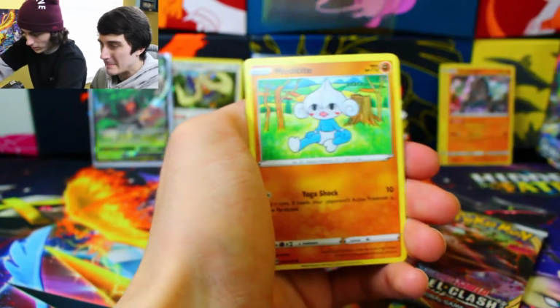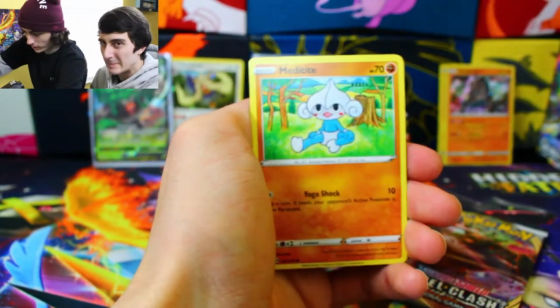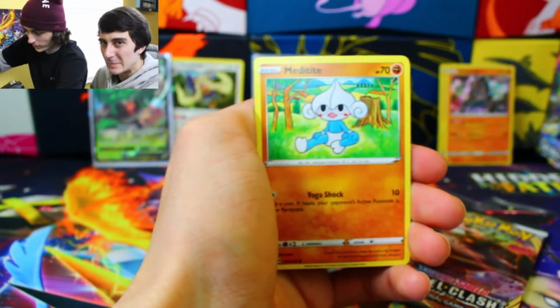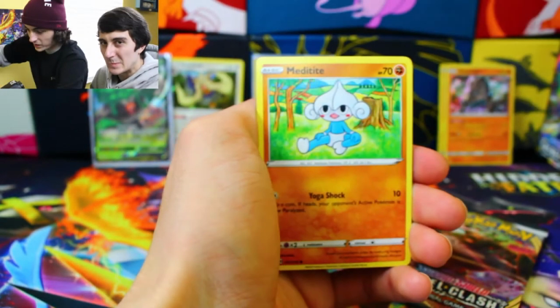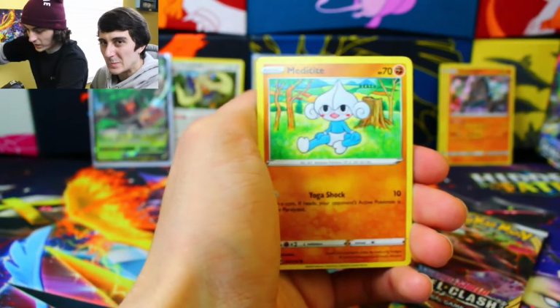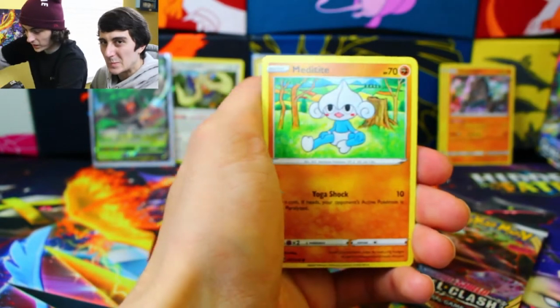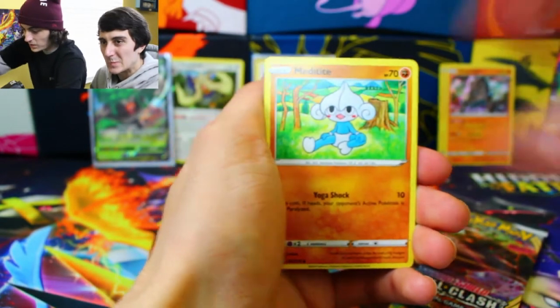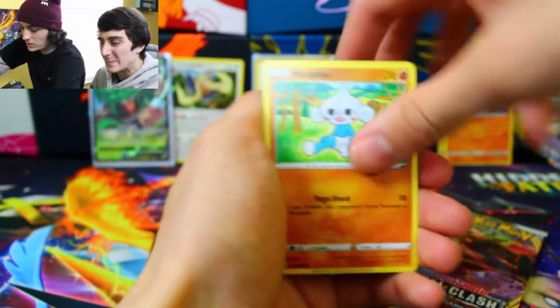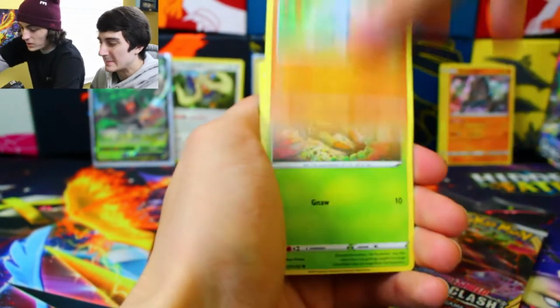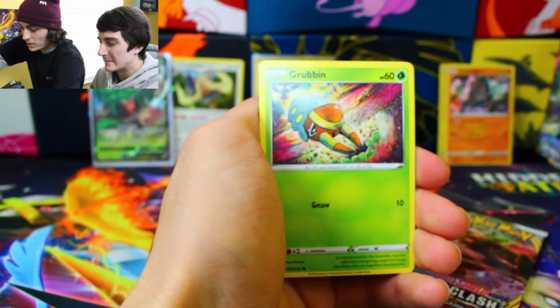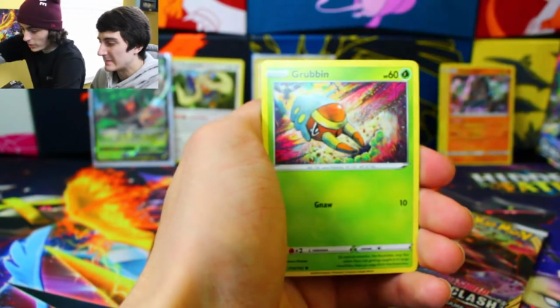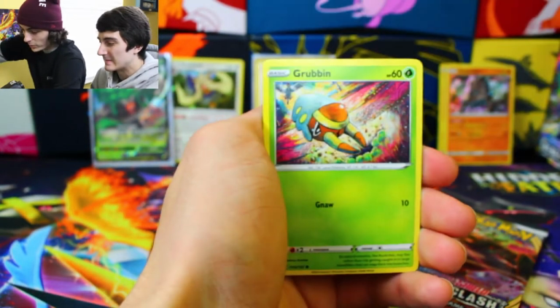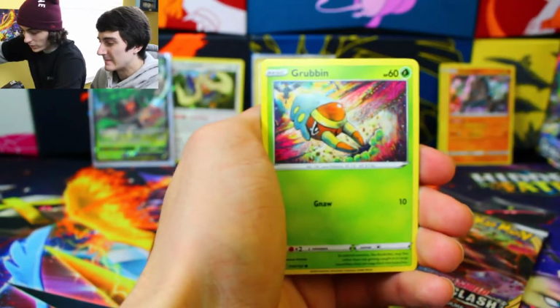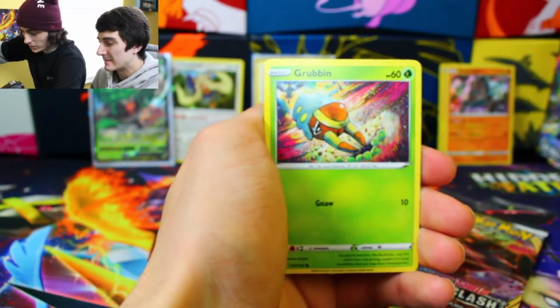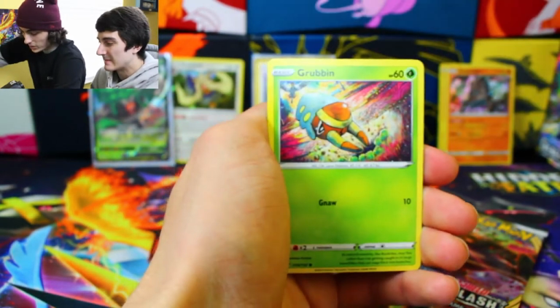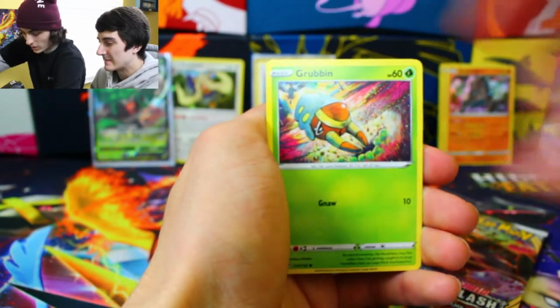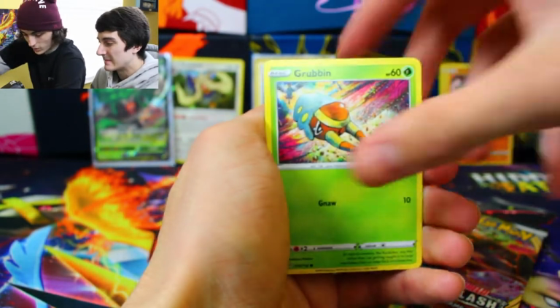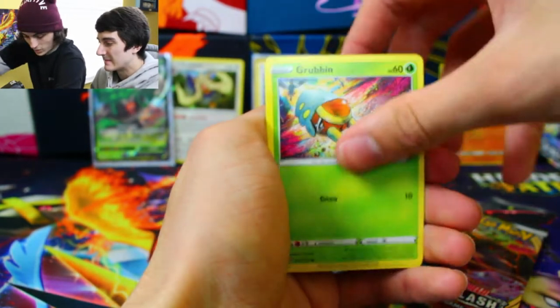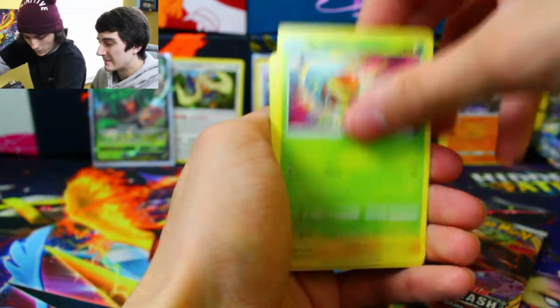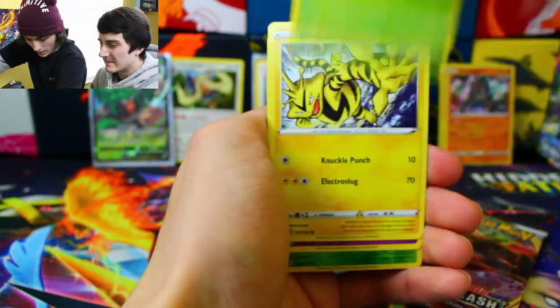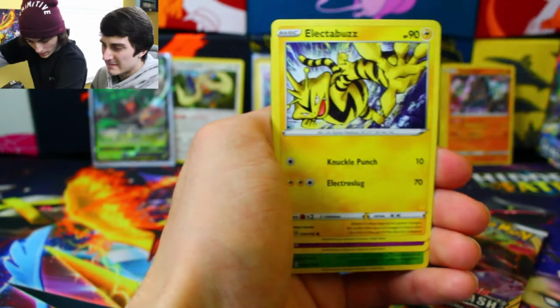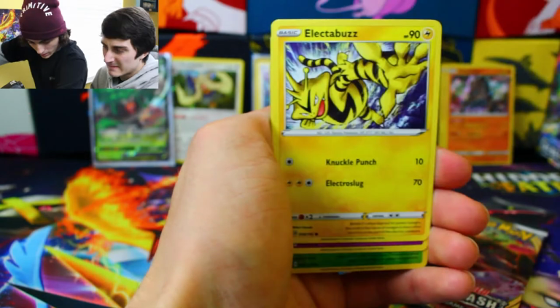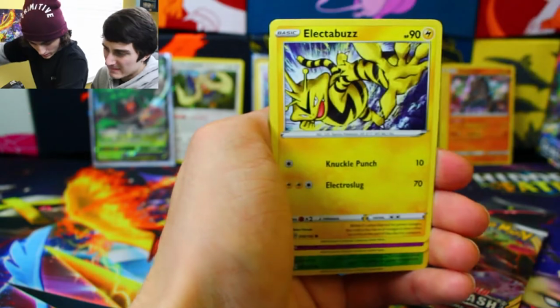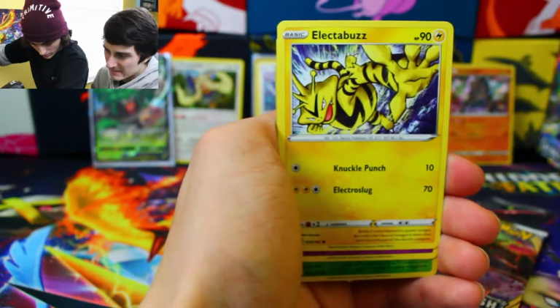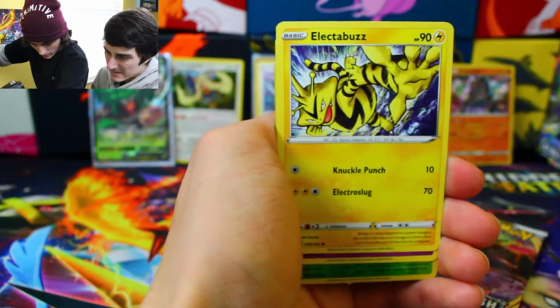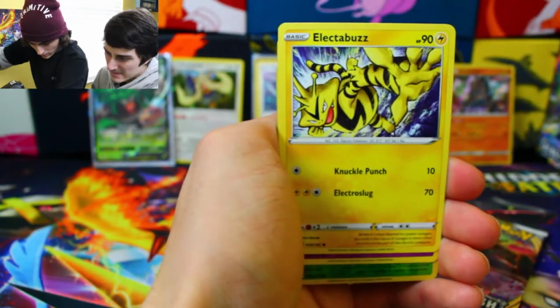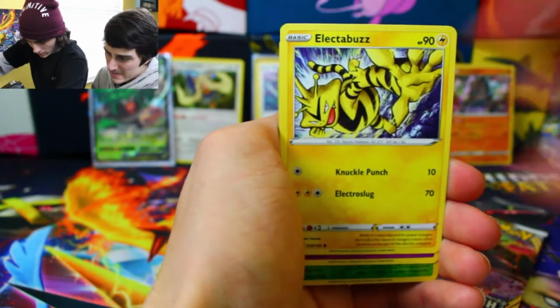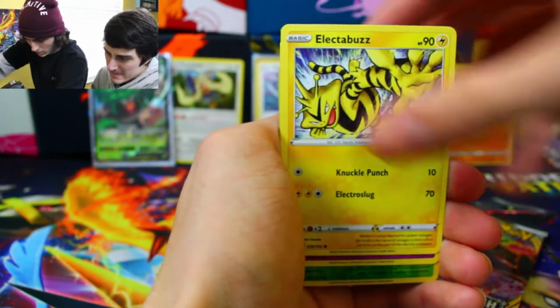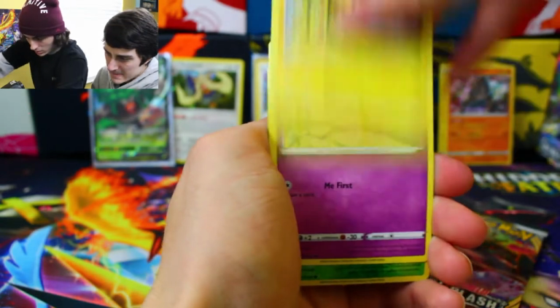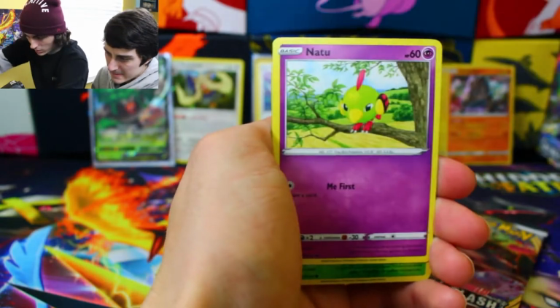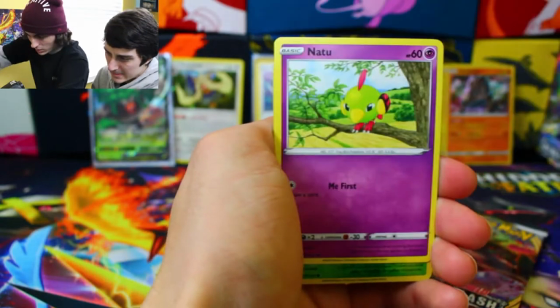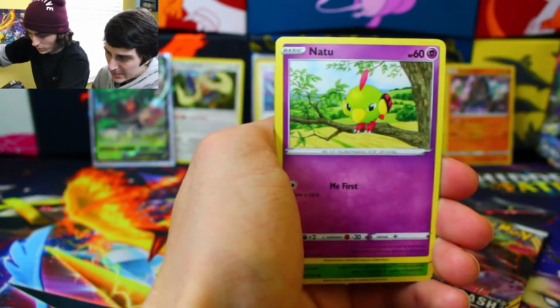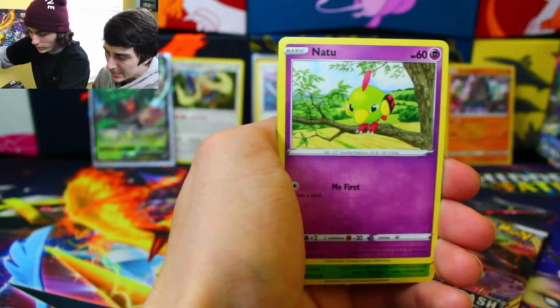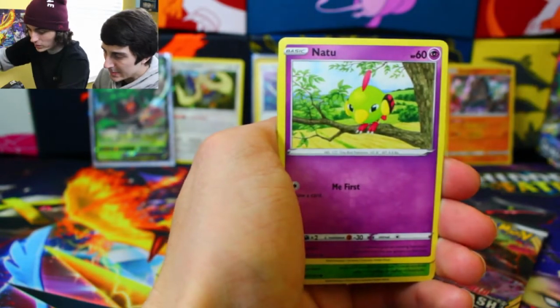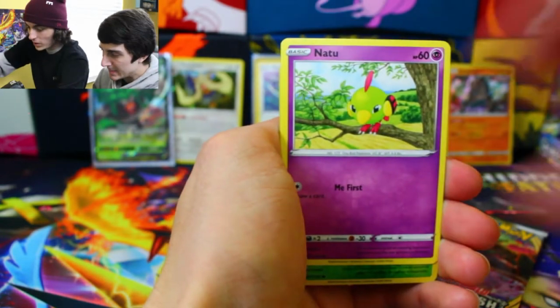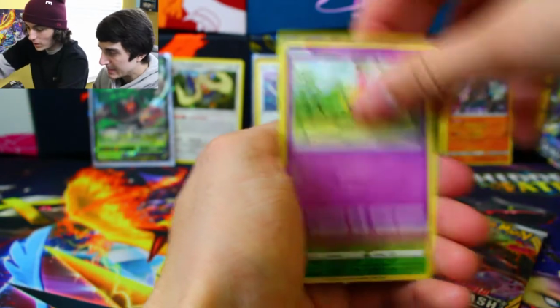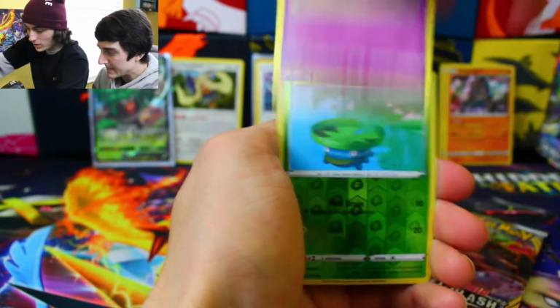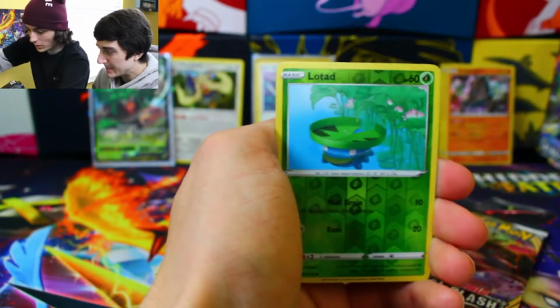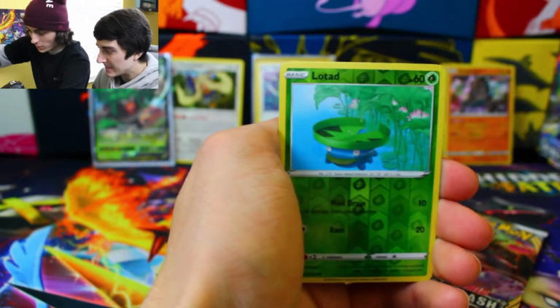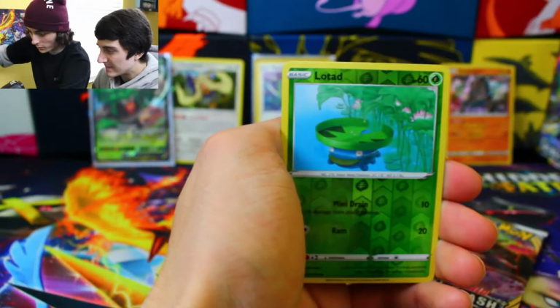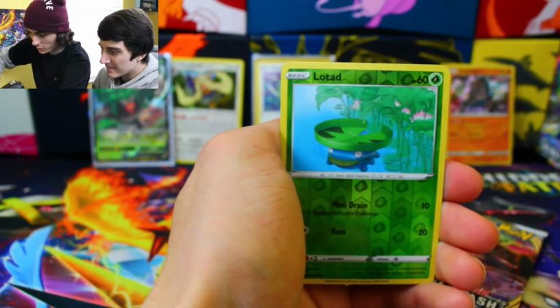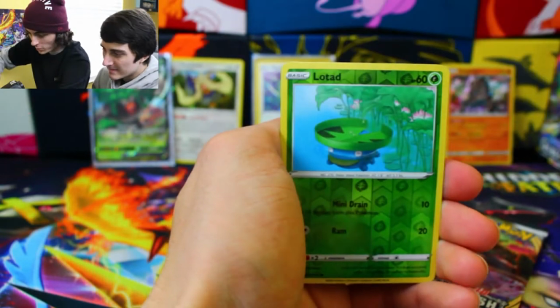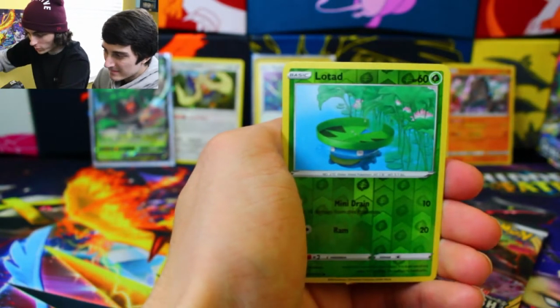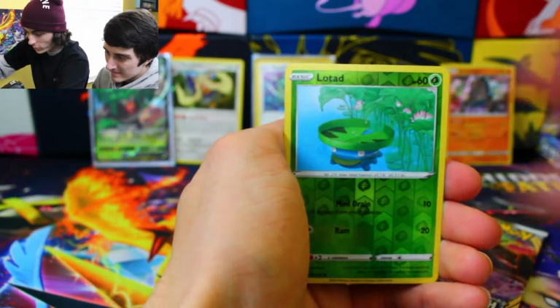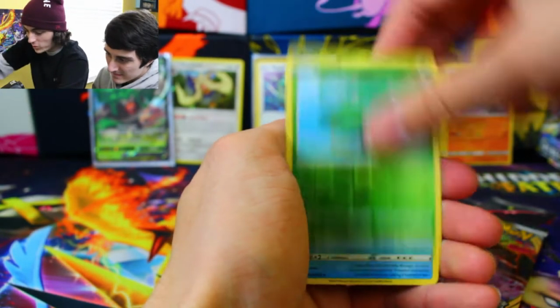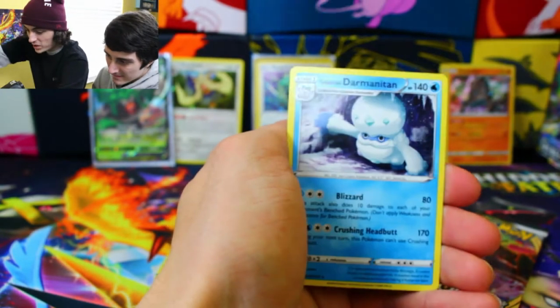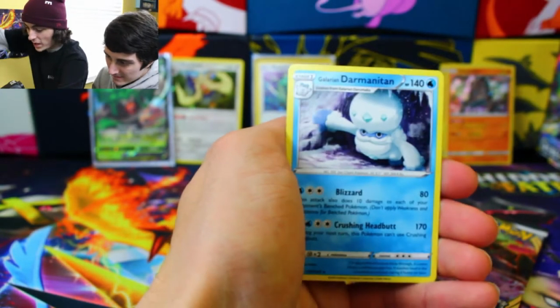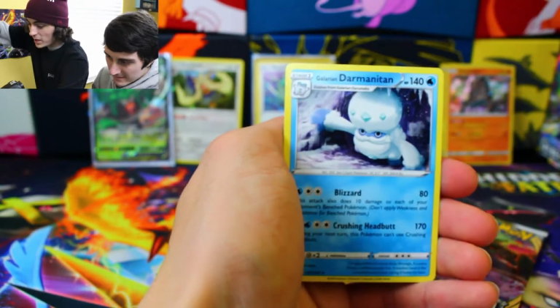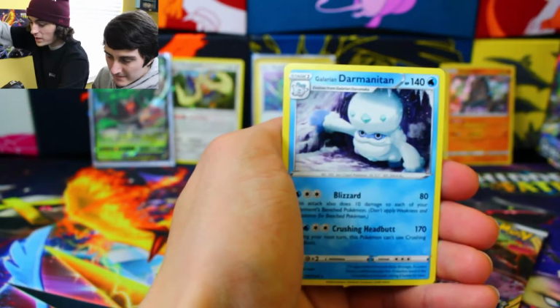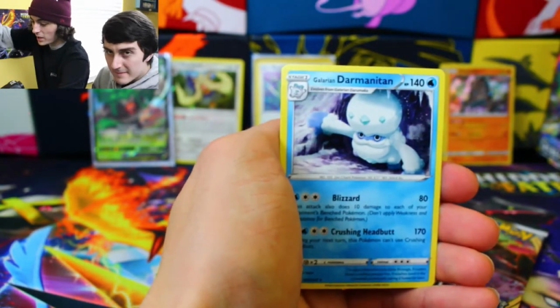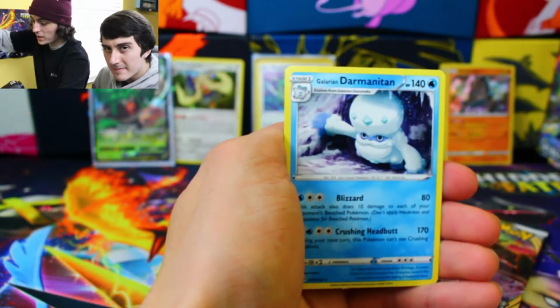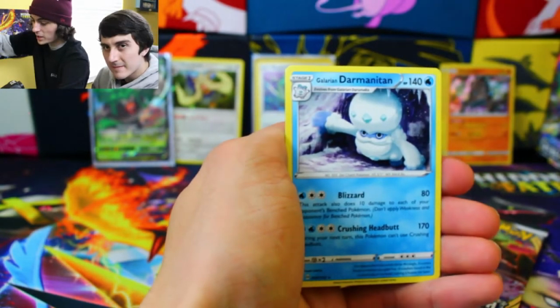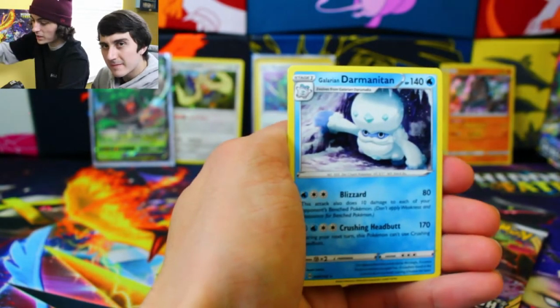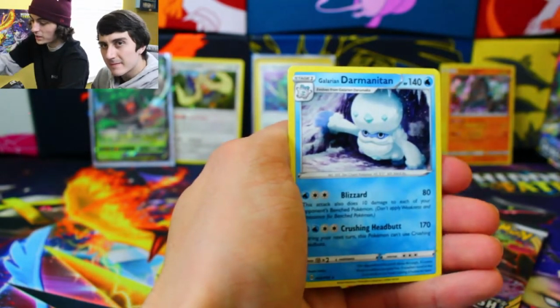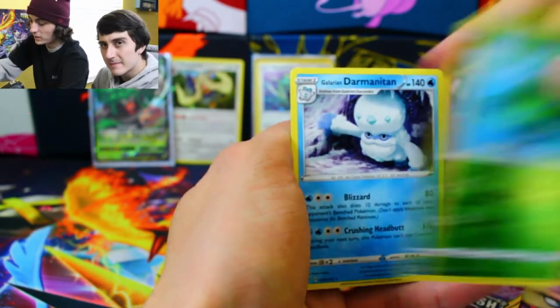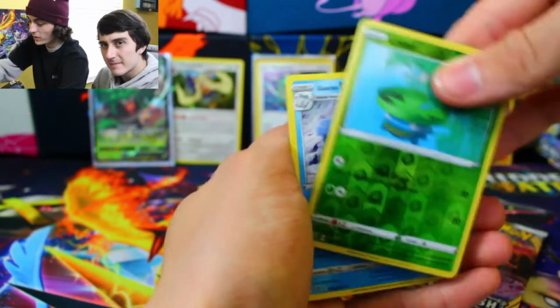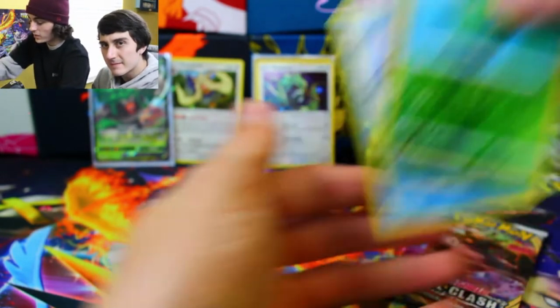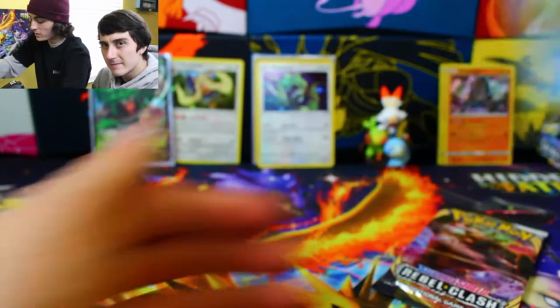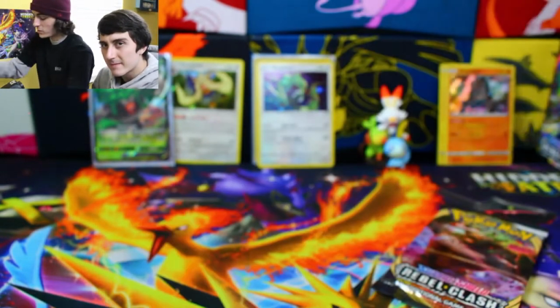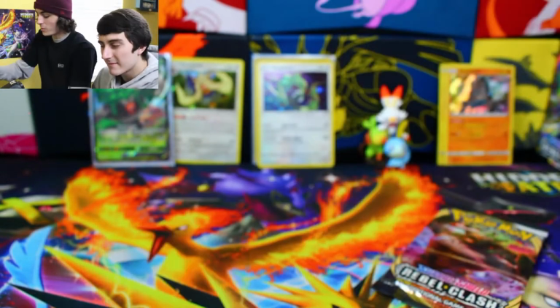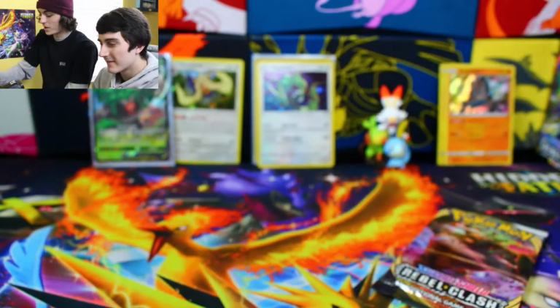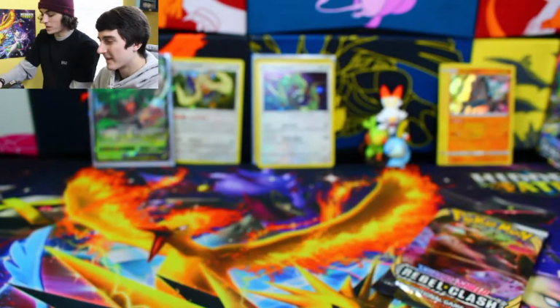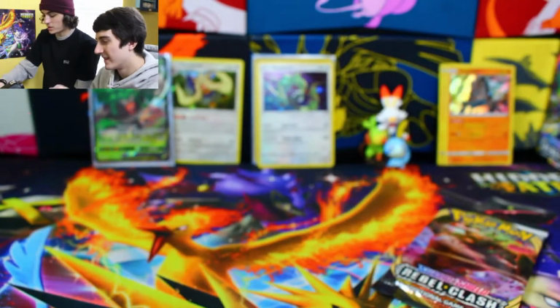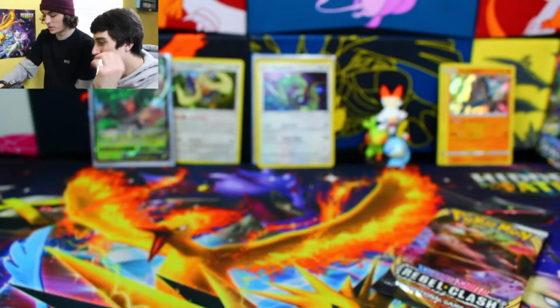We got the Inteleon pack — Reverse Holo Lotad and a Galarian Darmanitan.